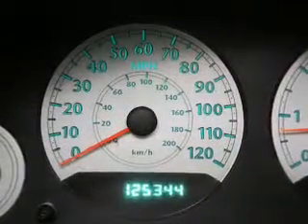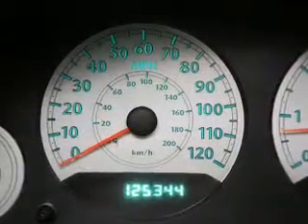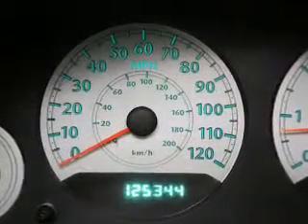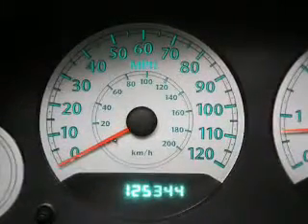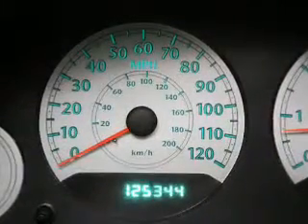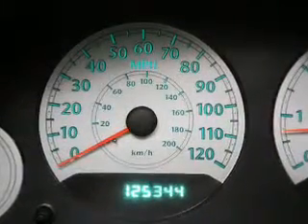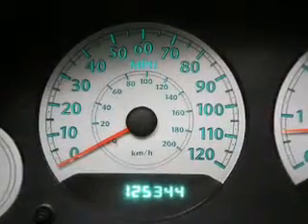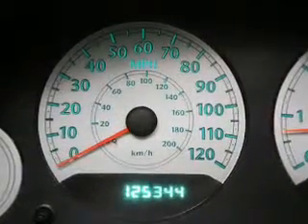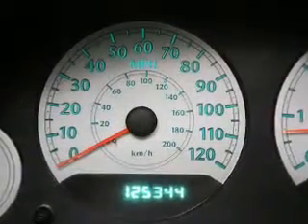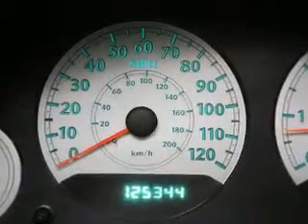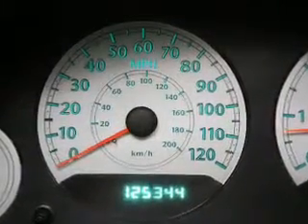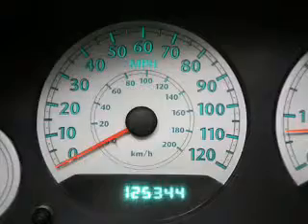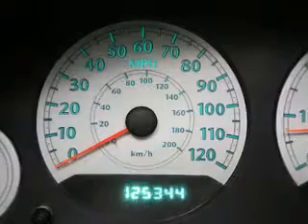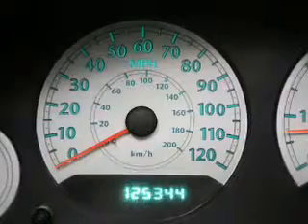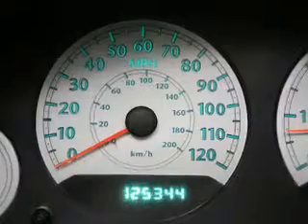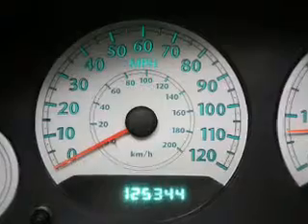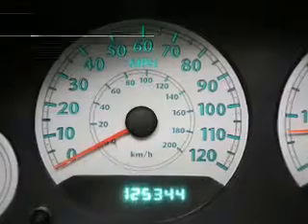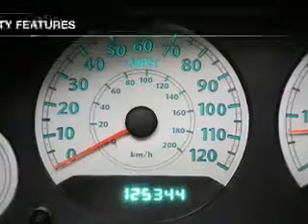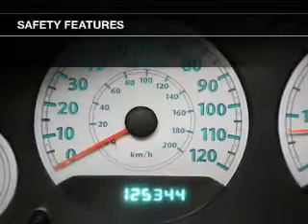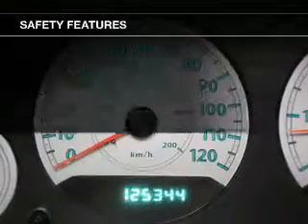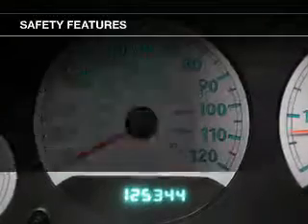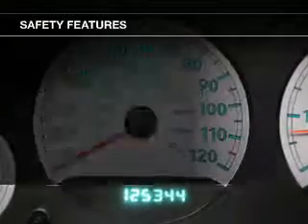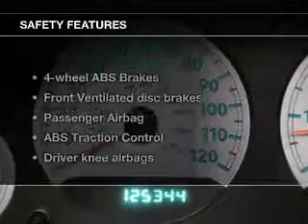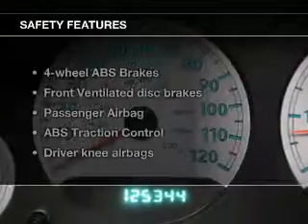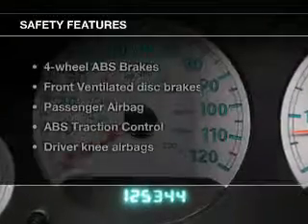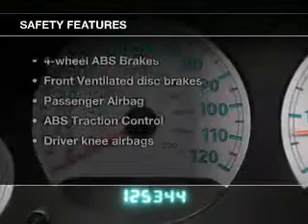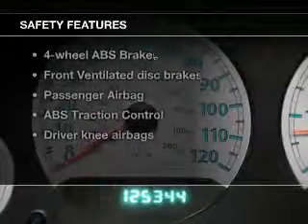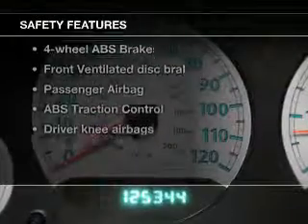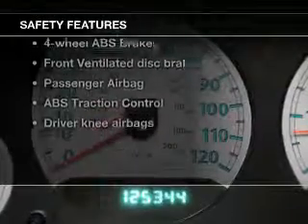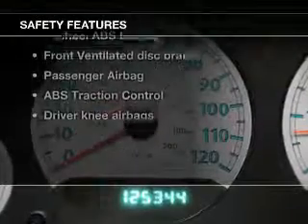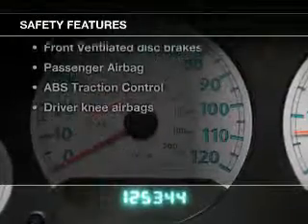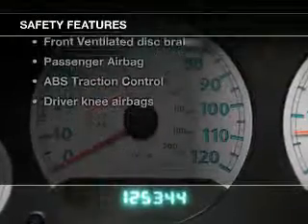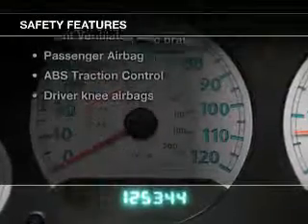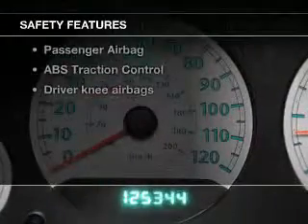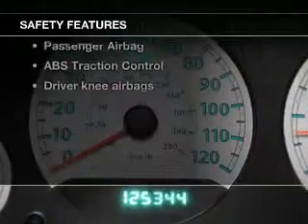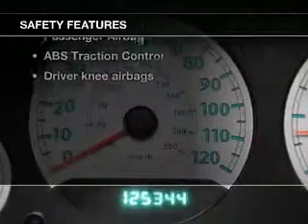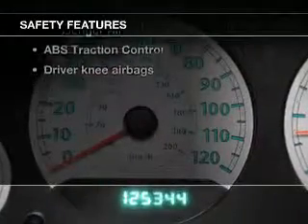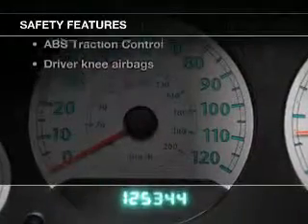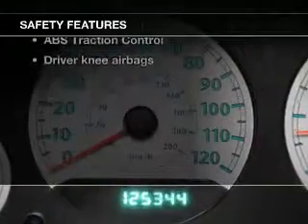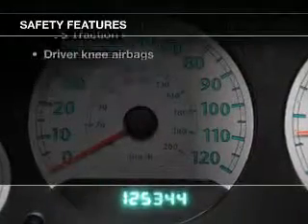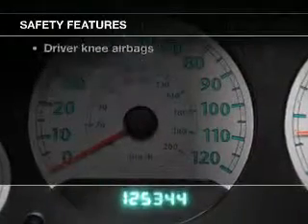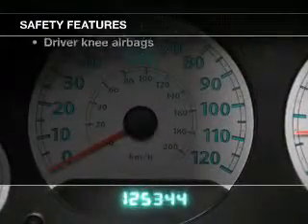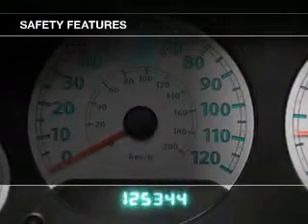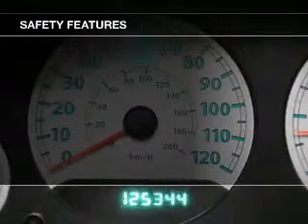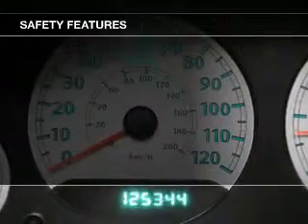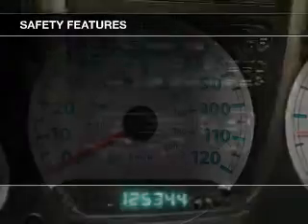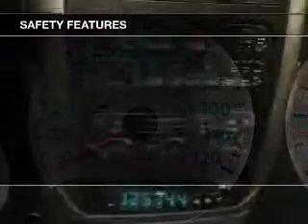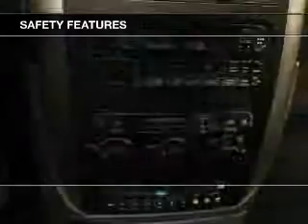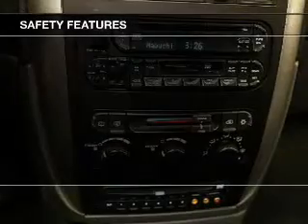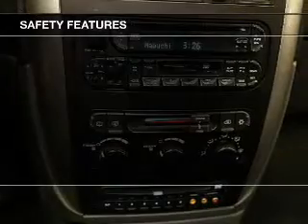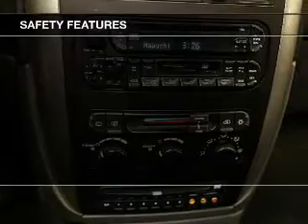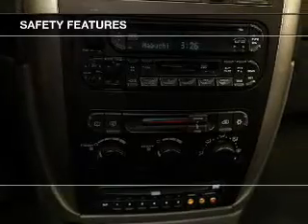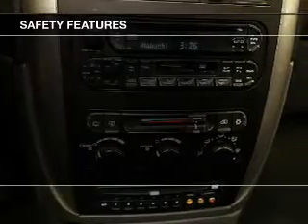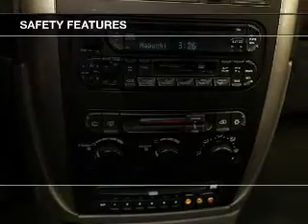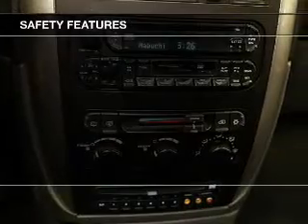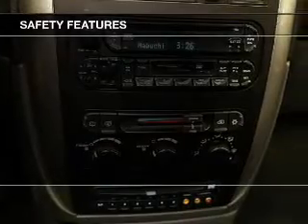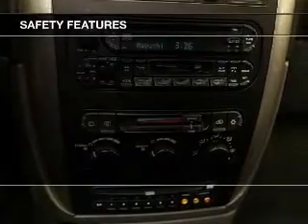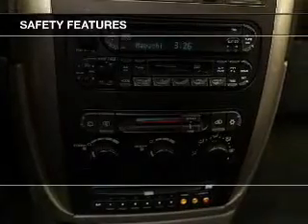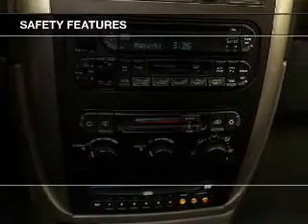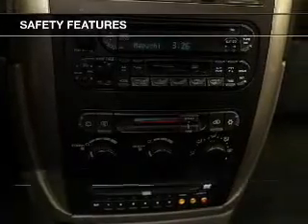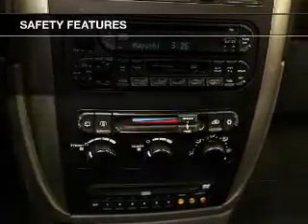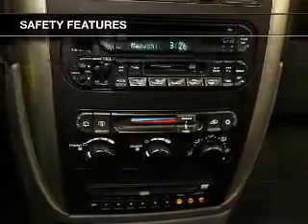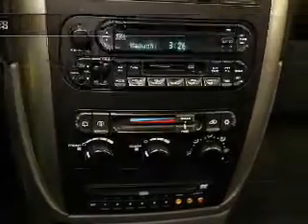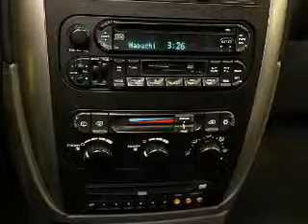And an adjustable tilt steering wheel. If safety is a high priority, rest assured knowing these top safety components are included.